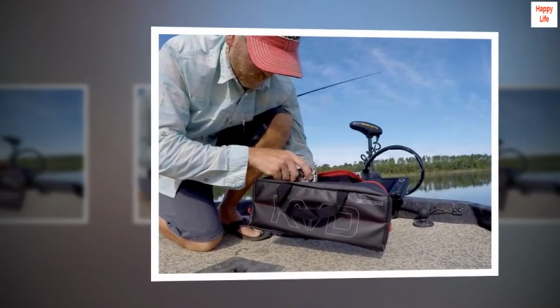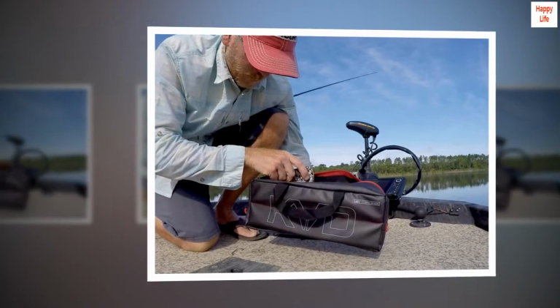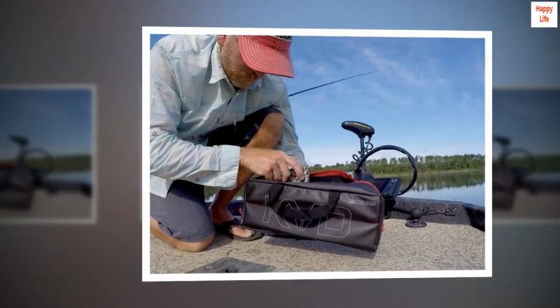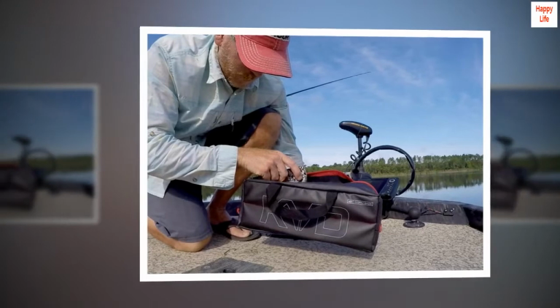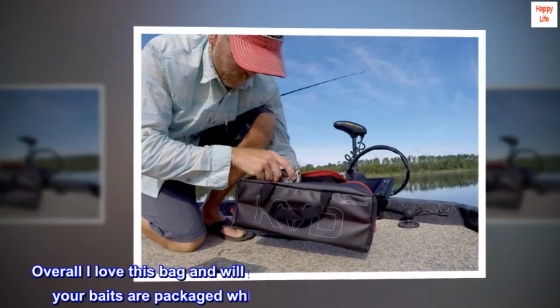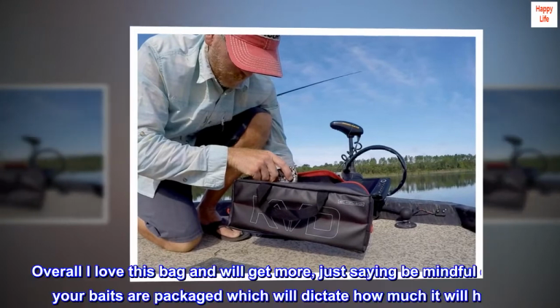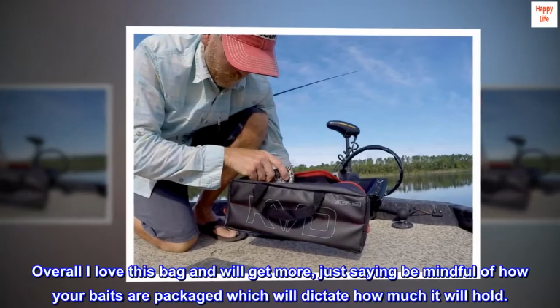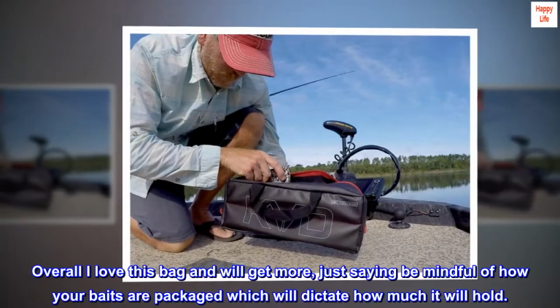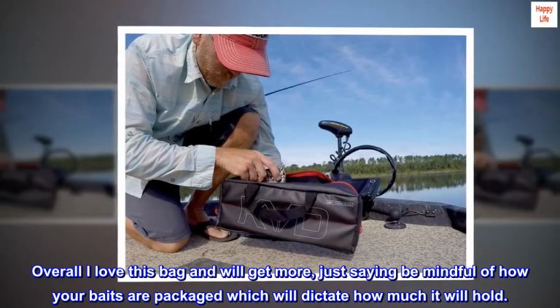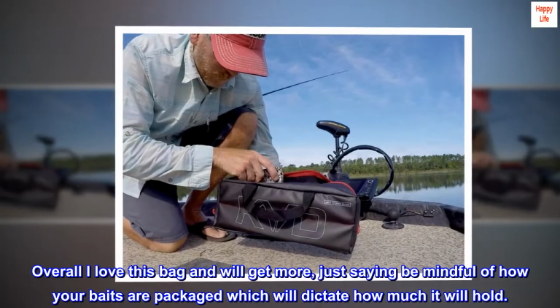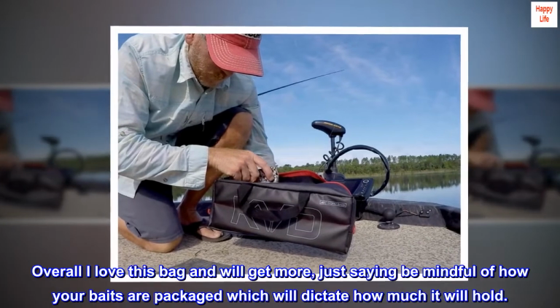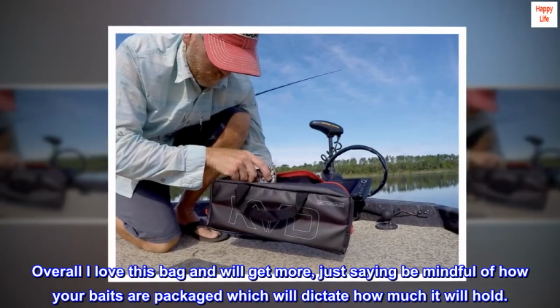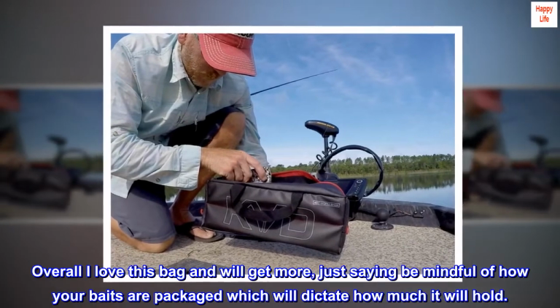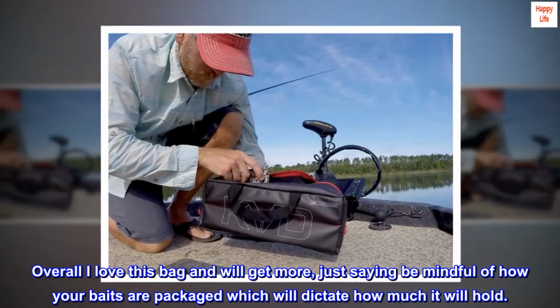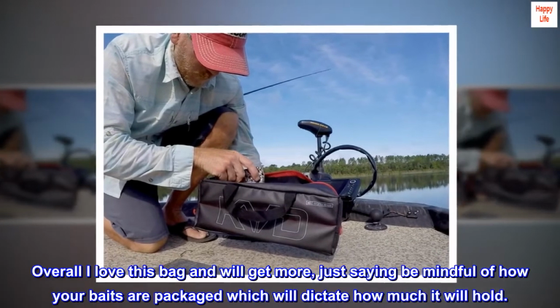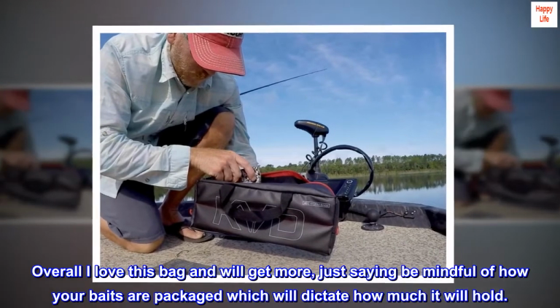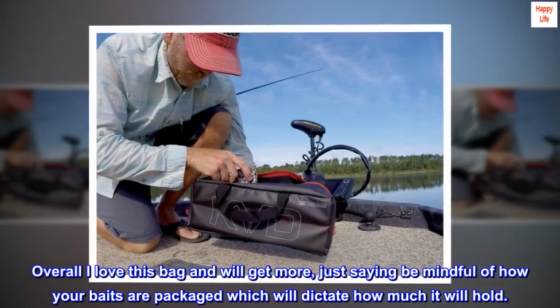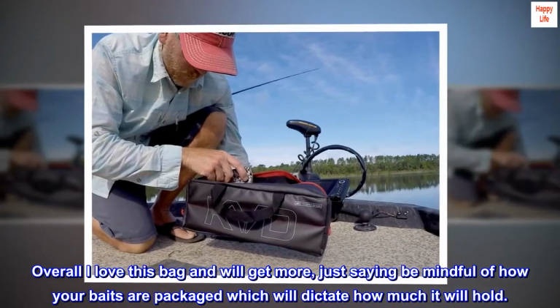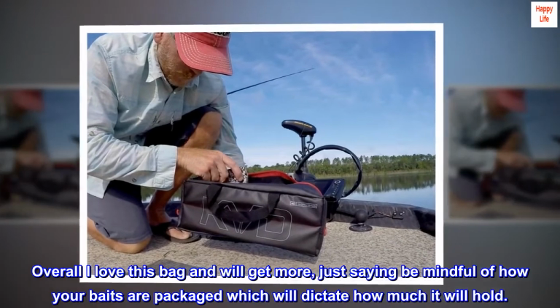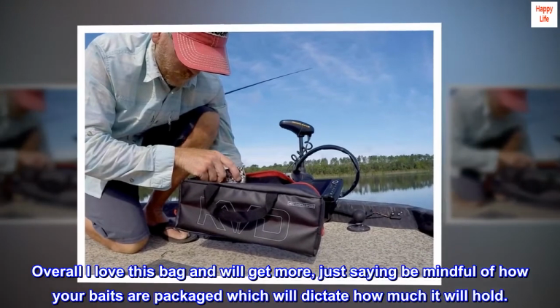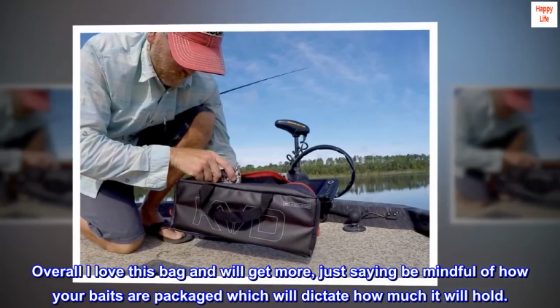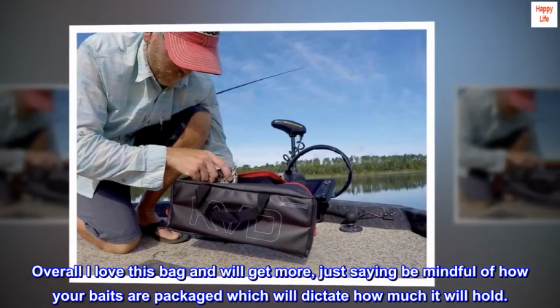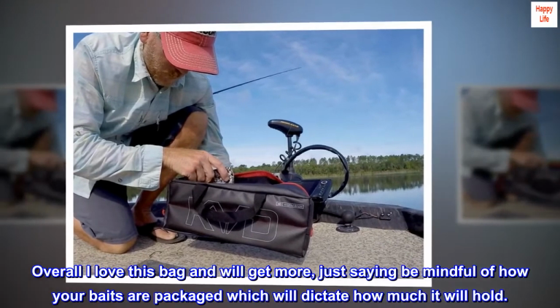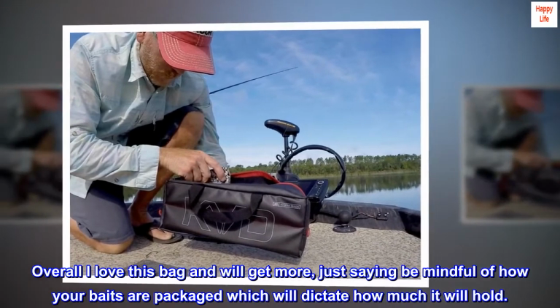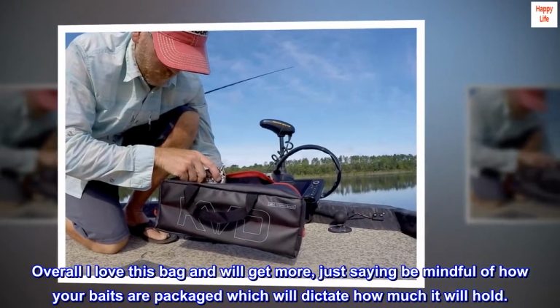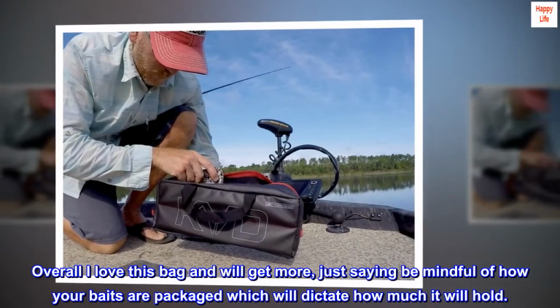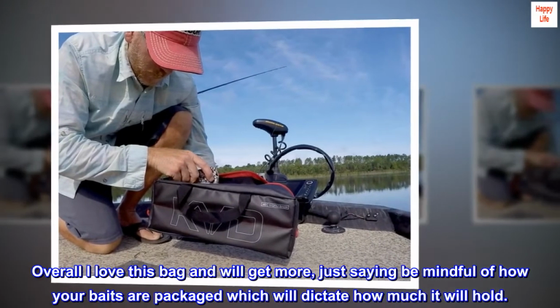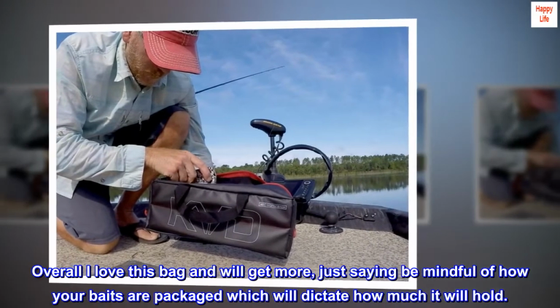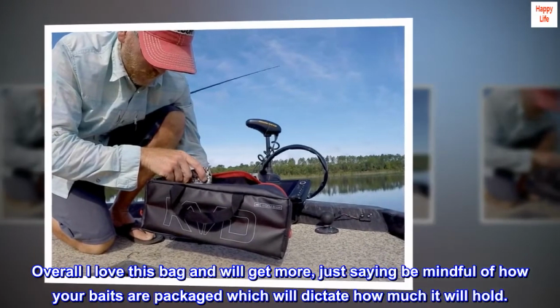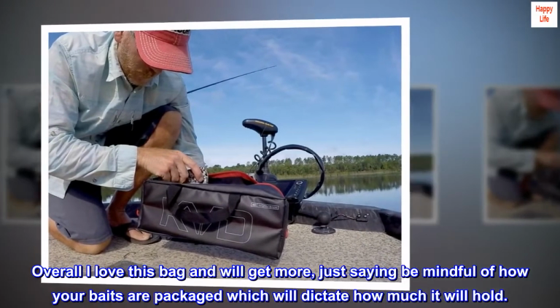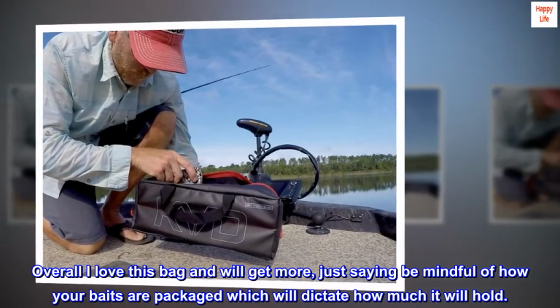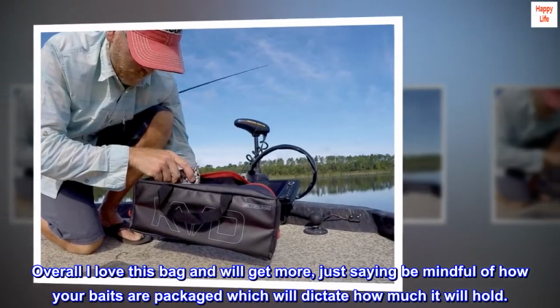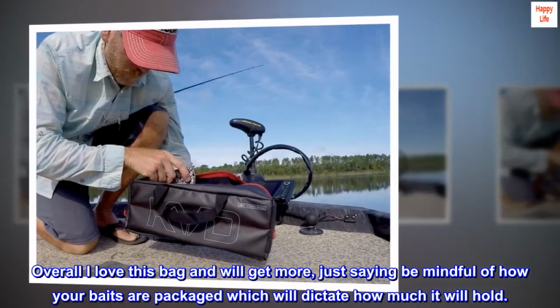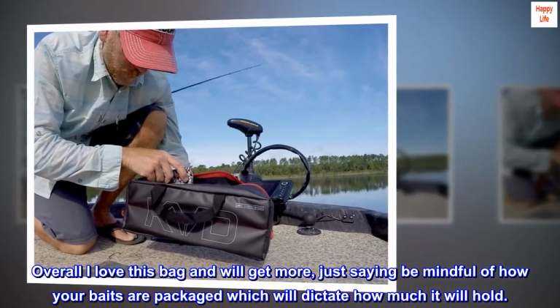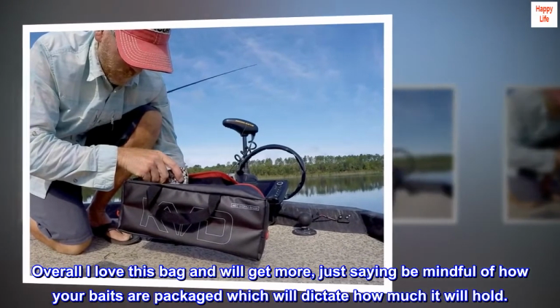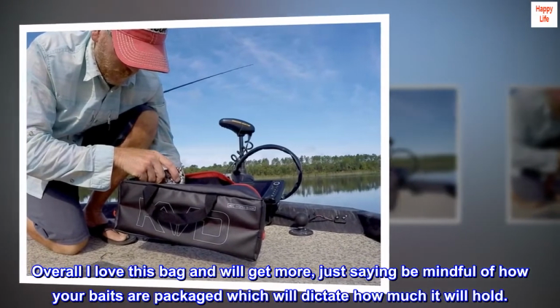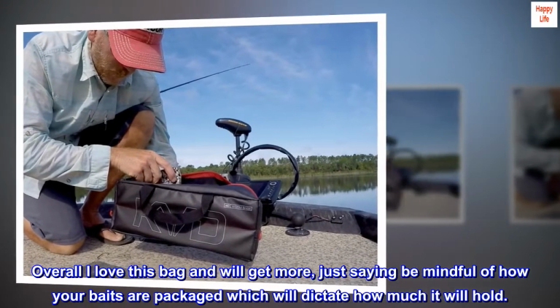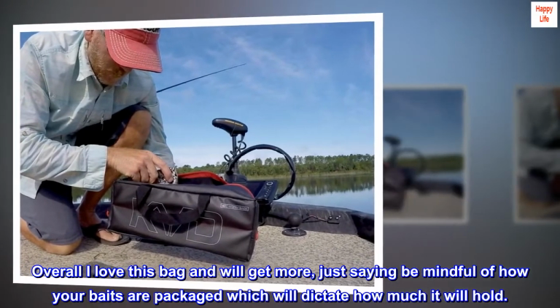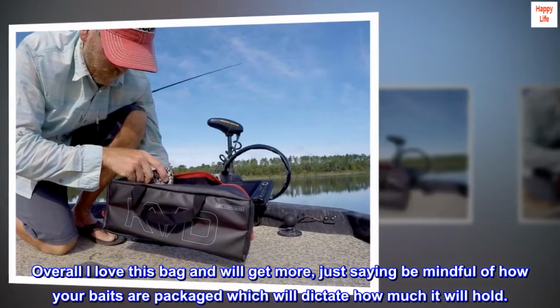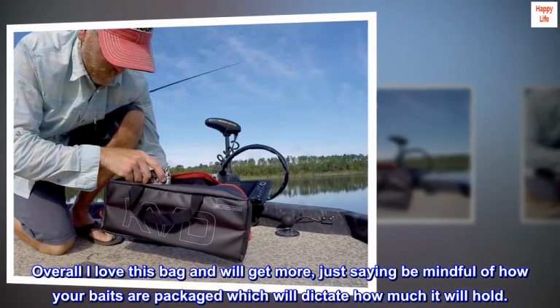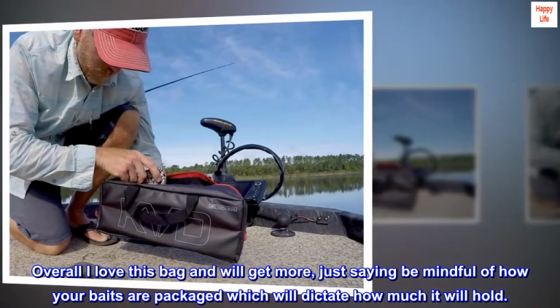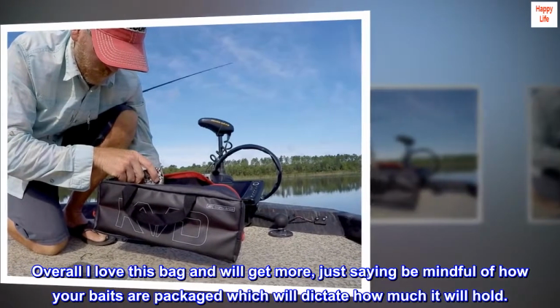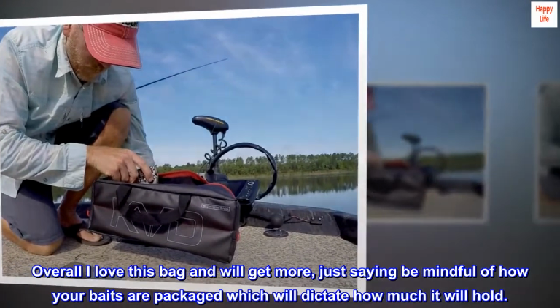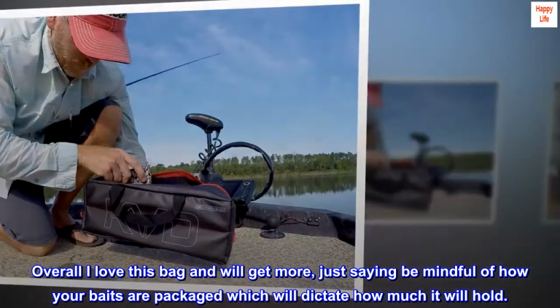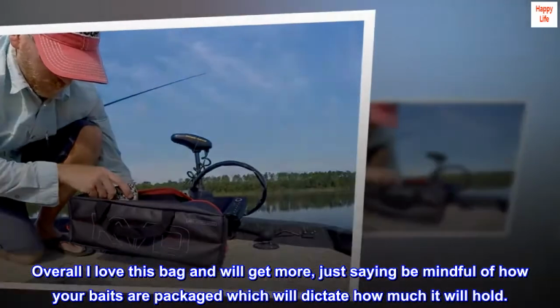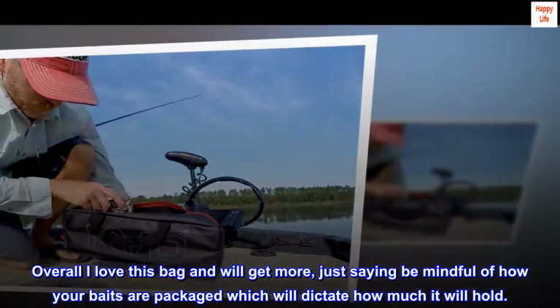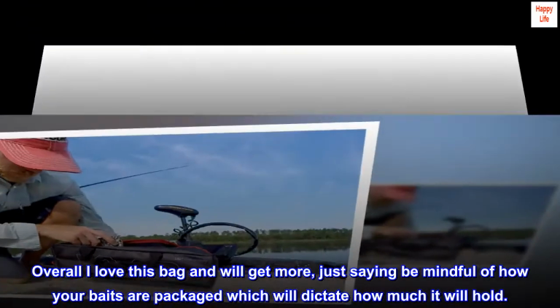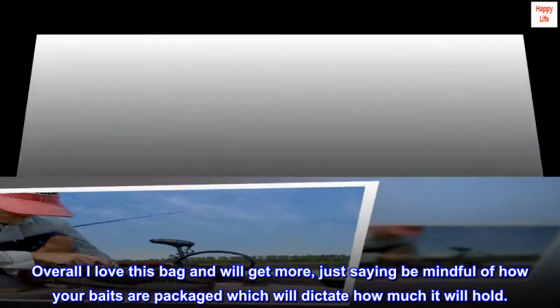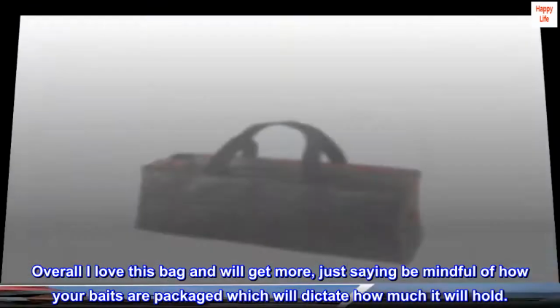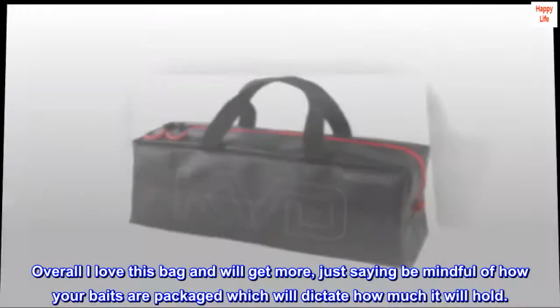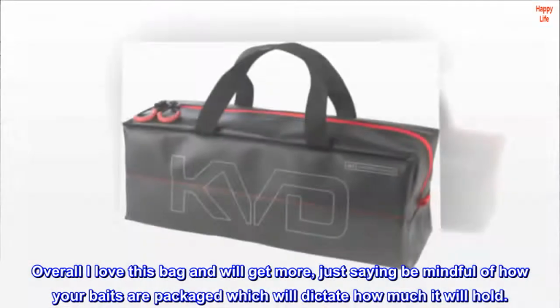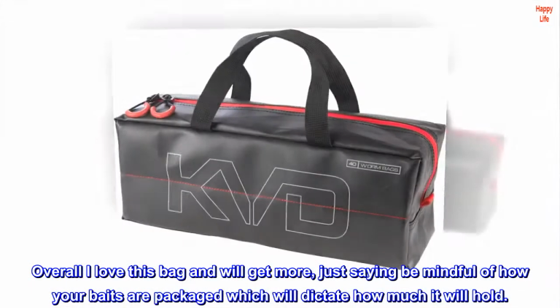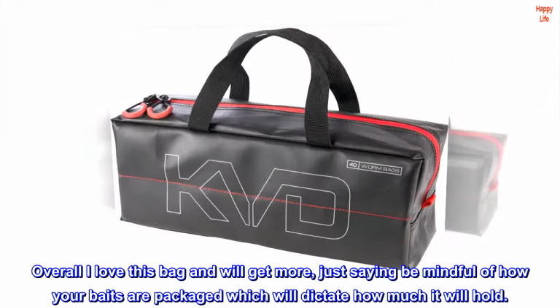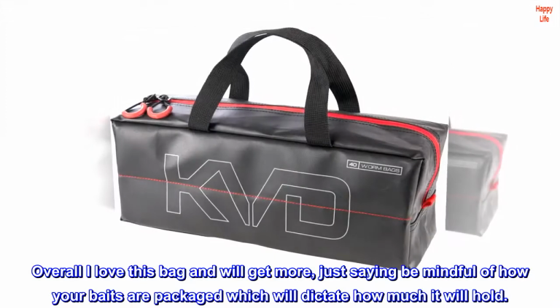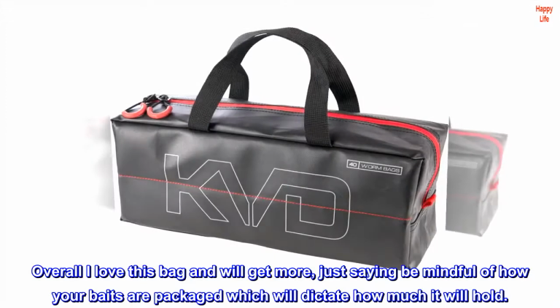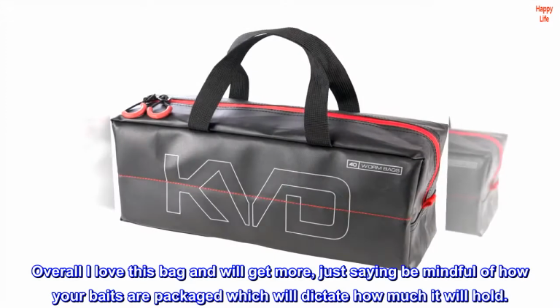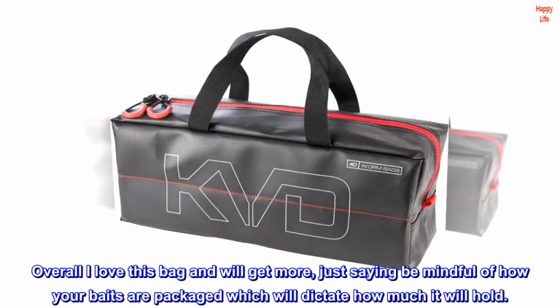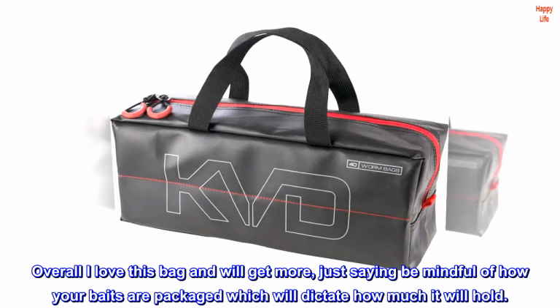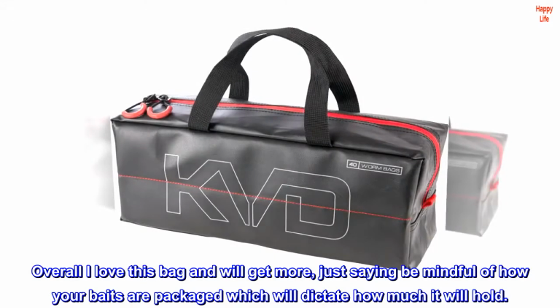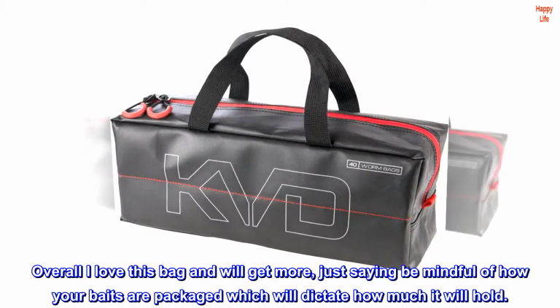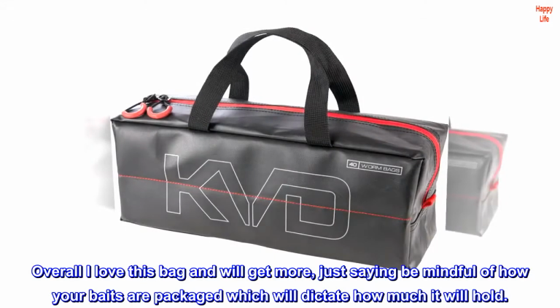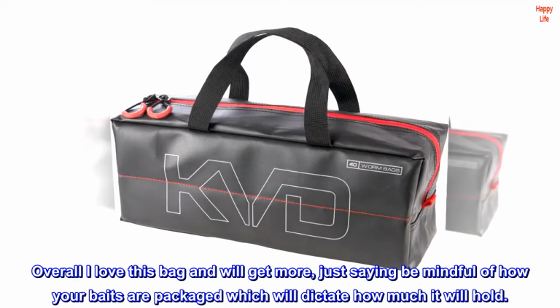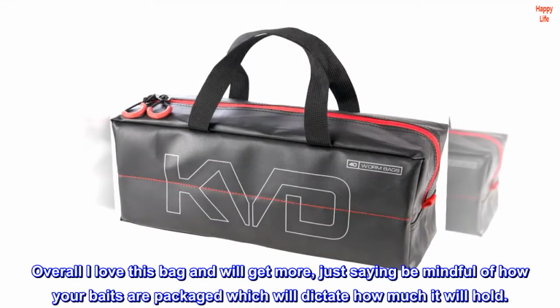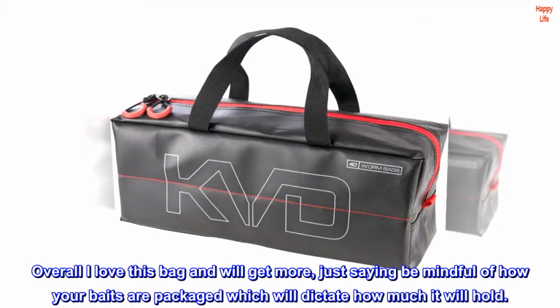Overall I love this bag and will get more — just saying, be mindful of how your baits are packaged, which will dictate how much it will hold.